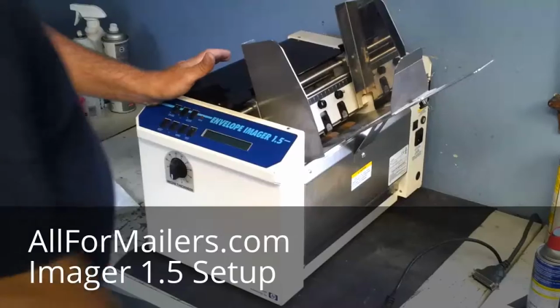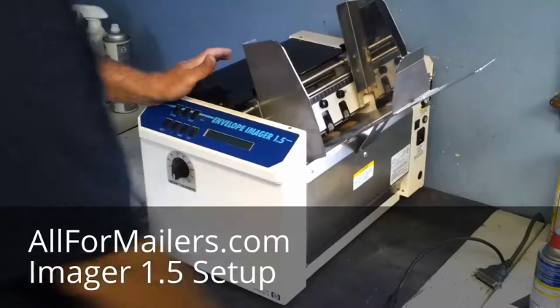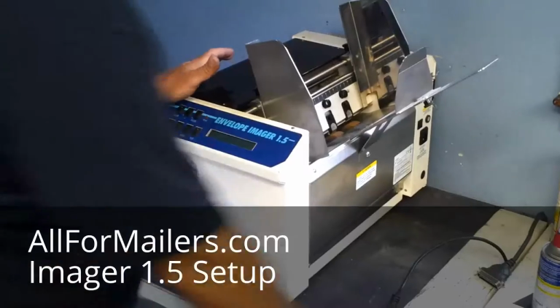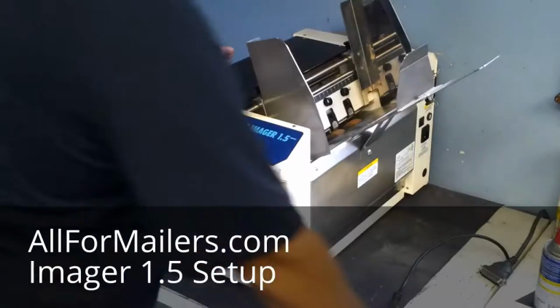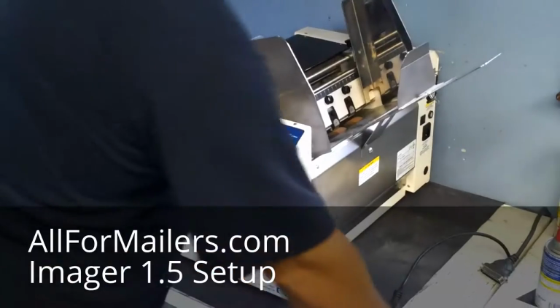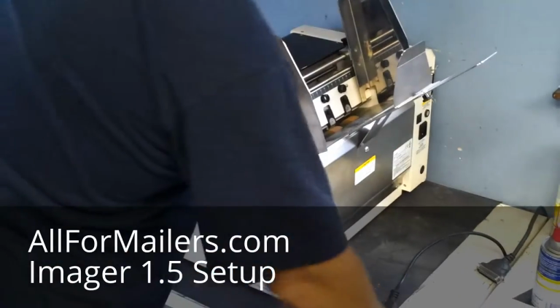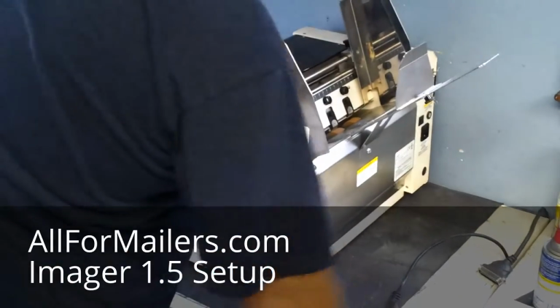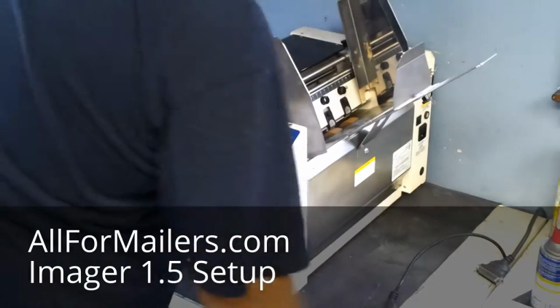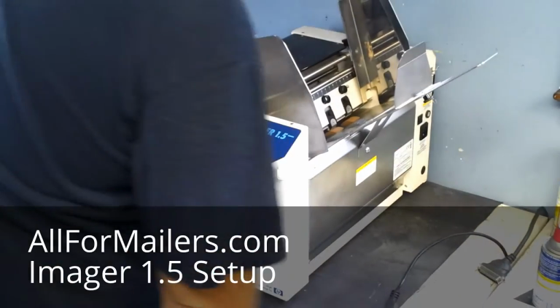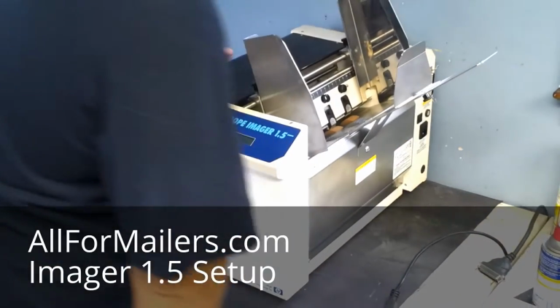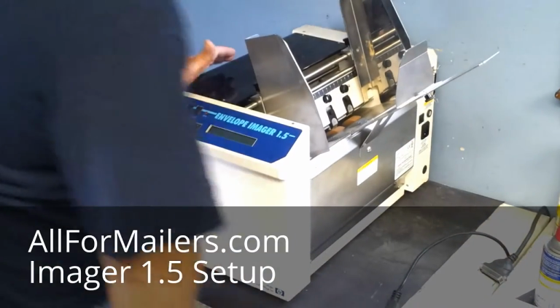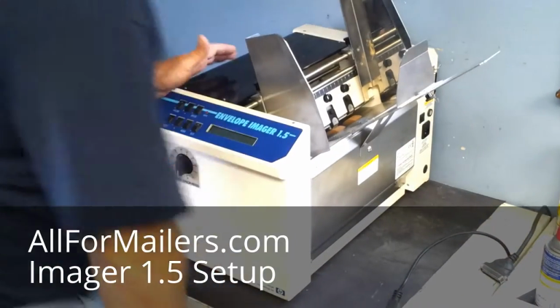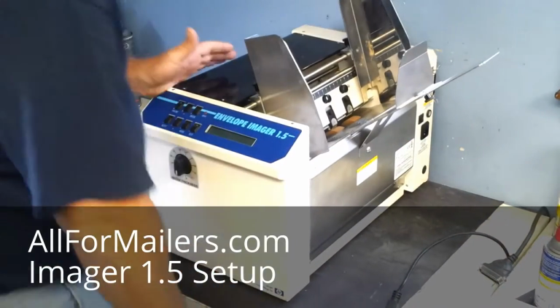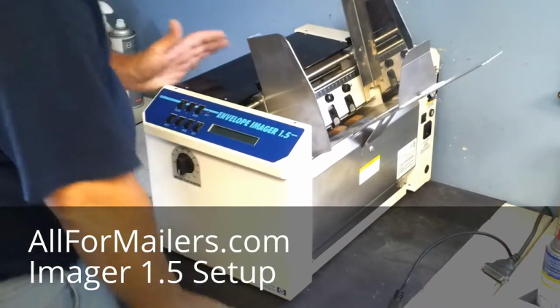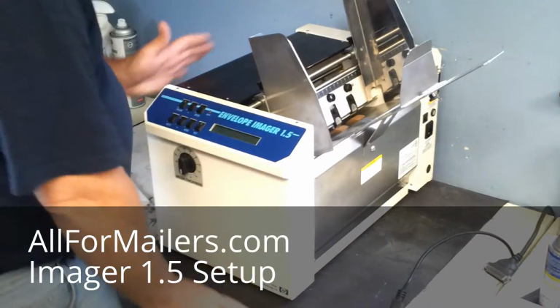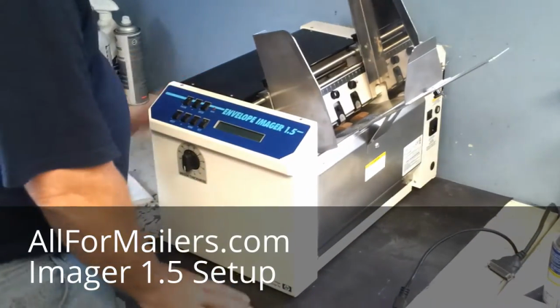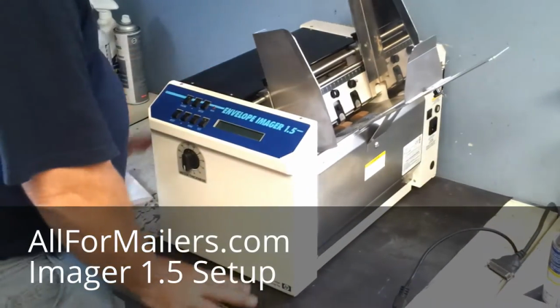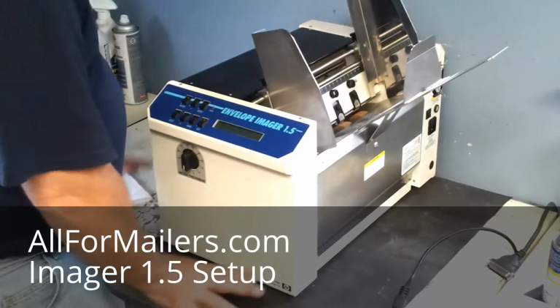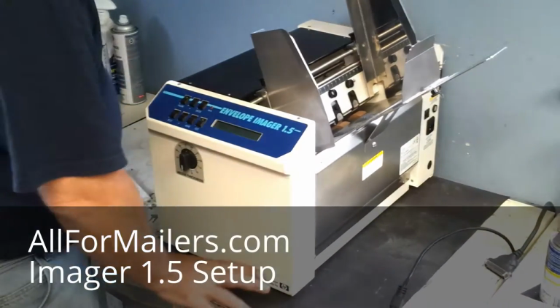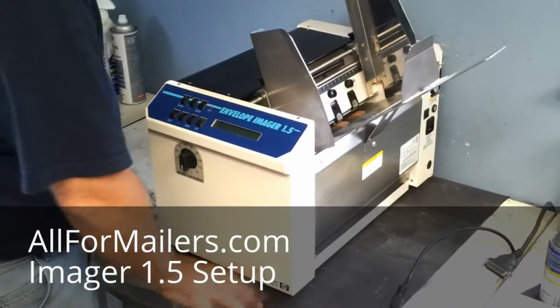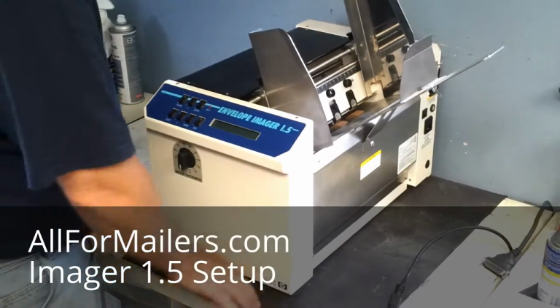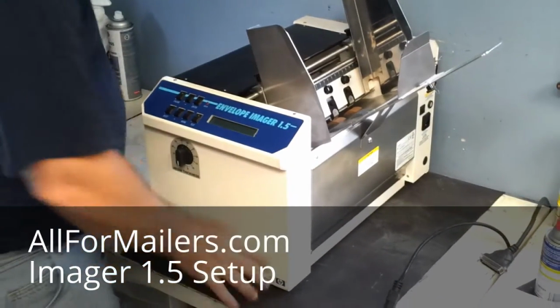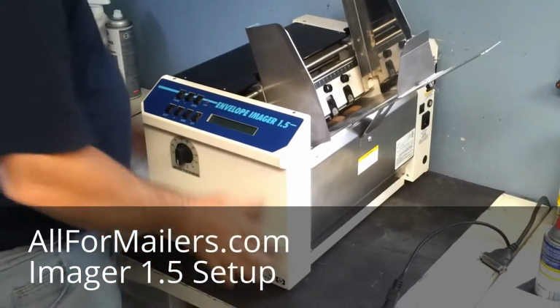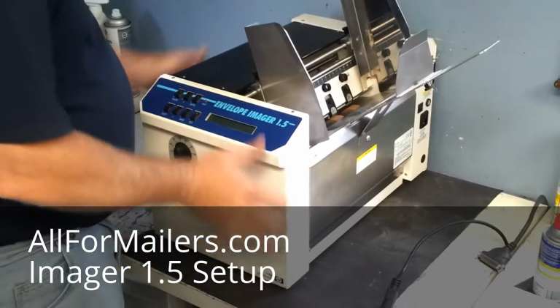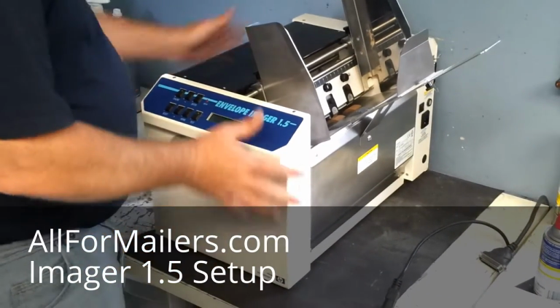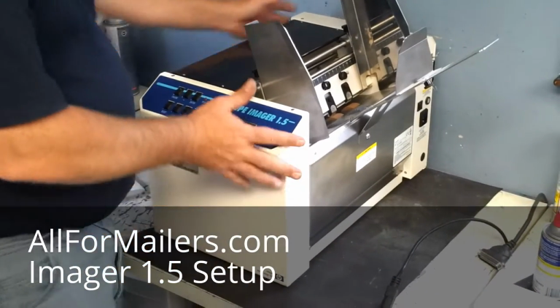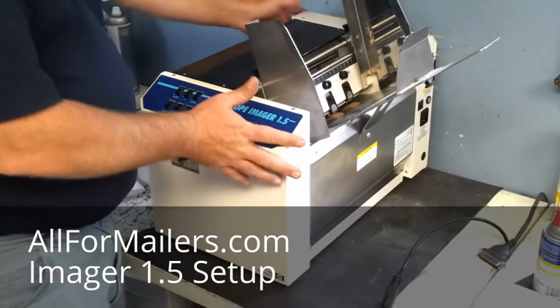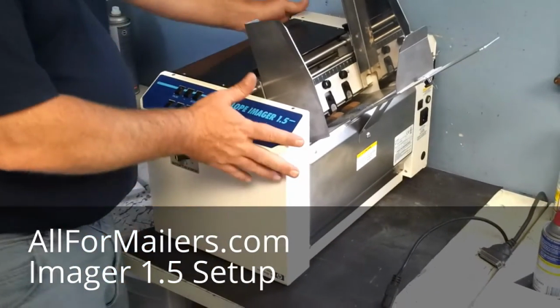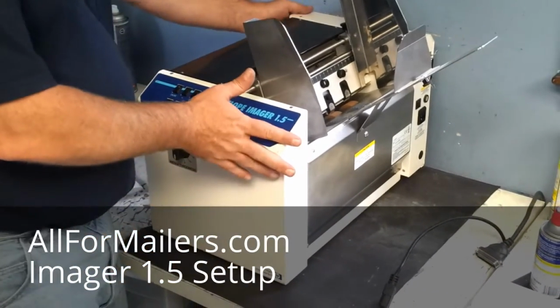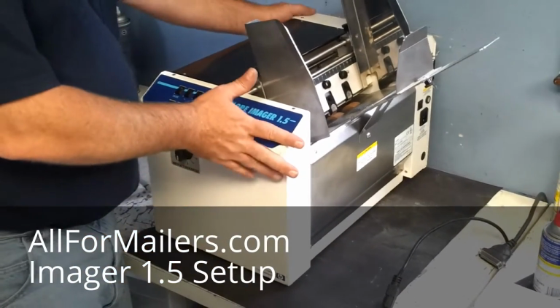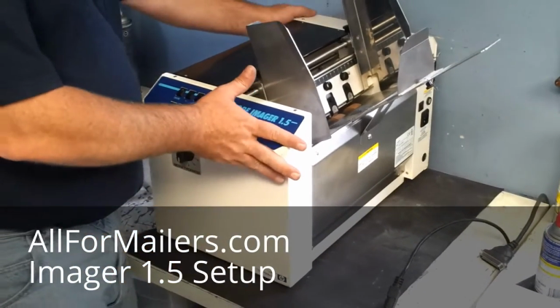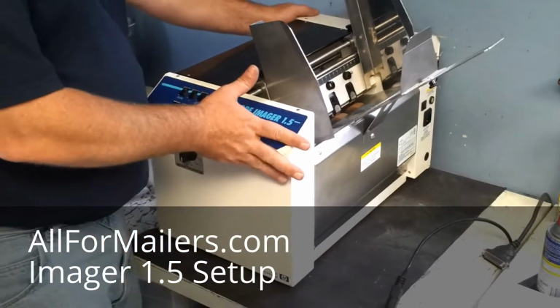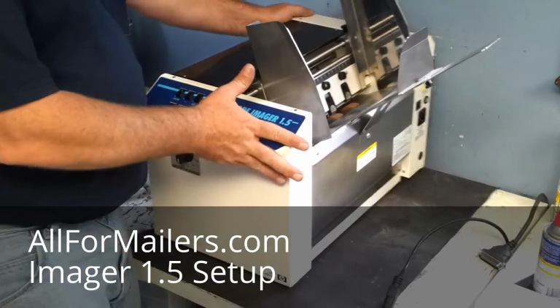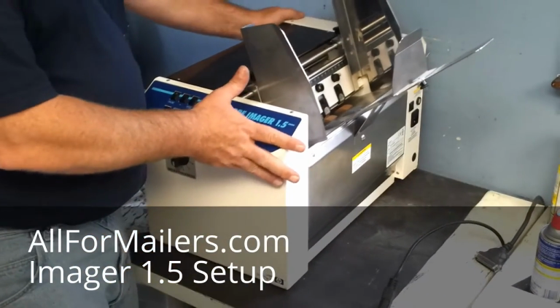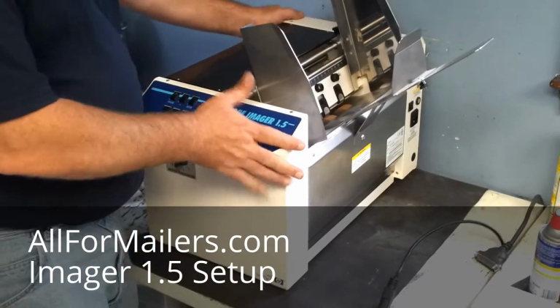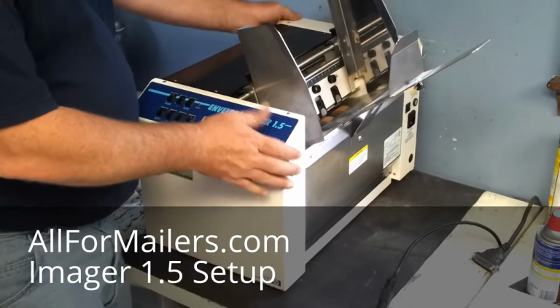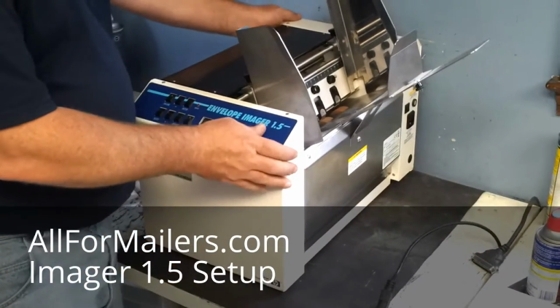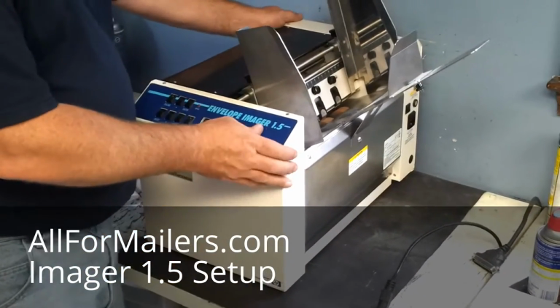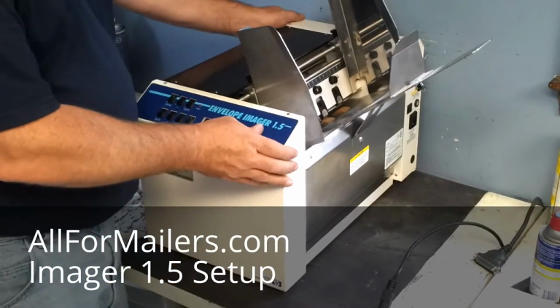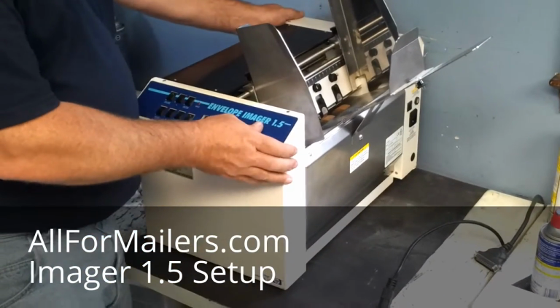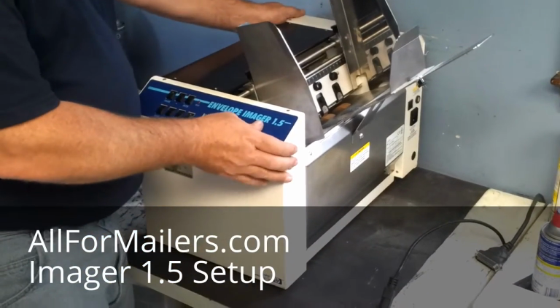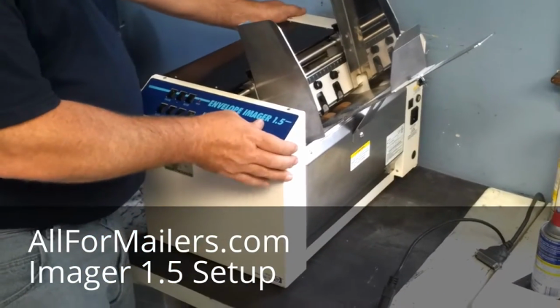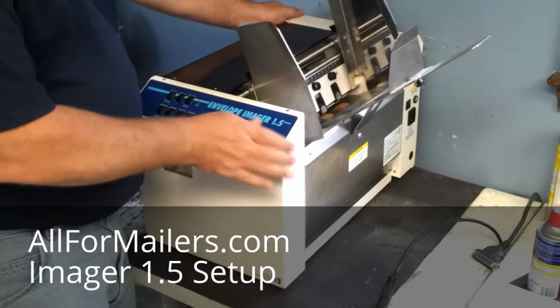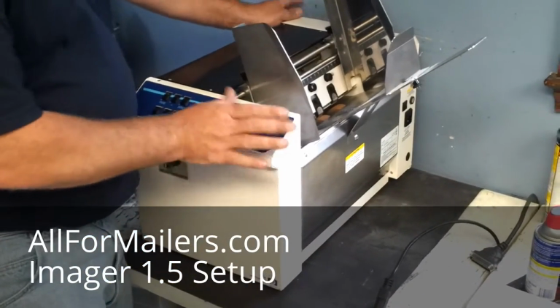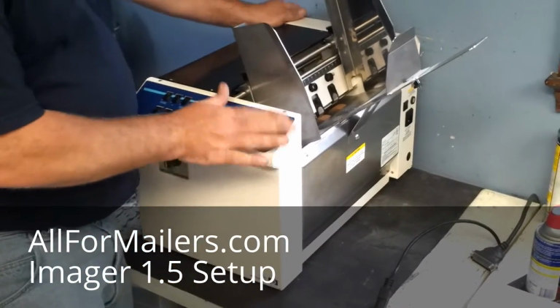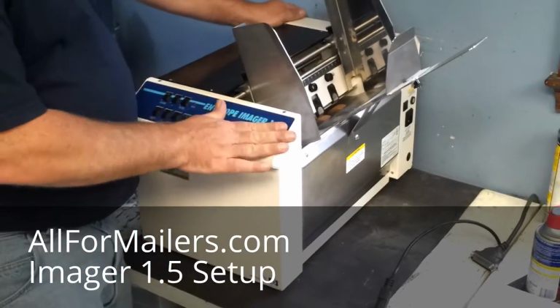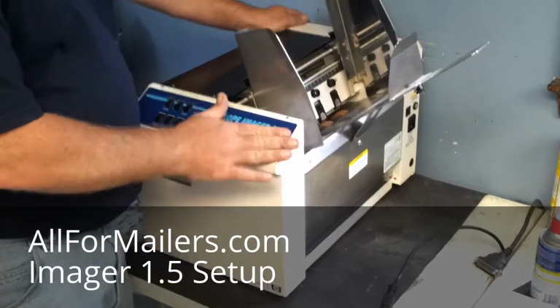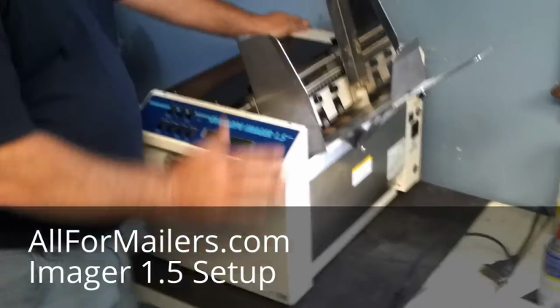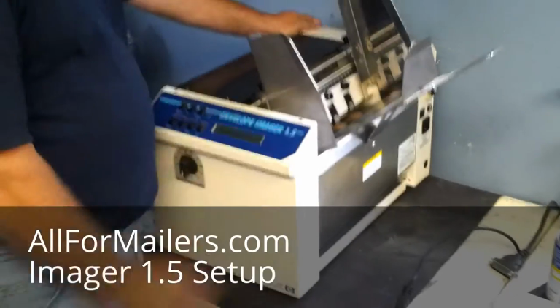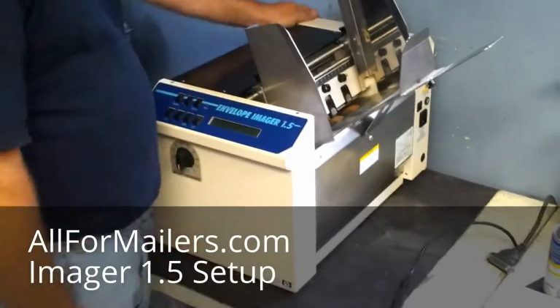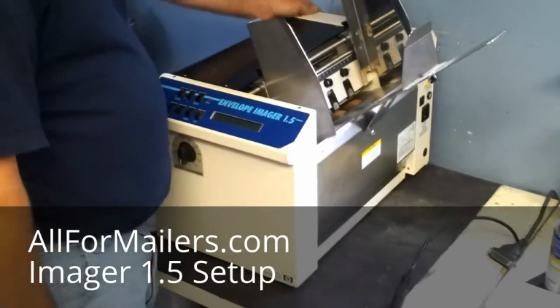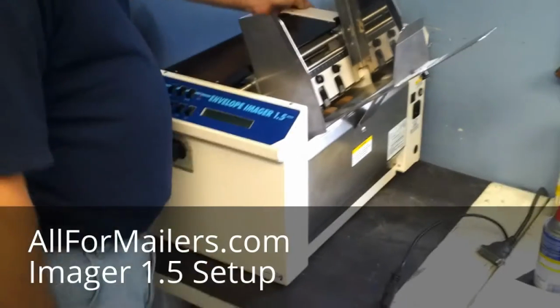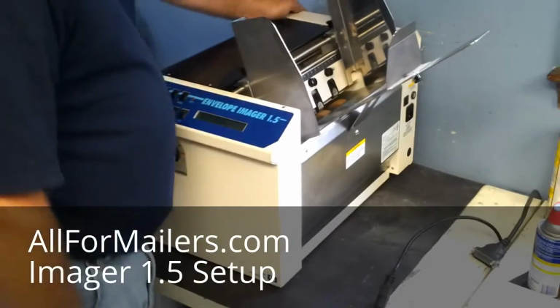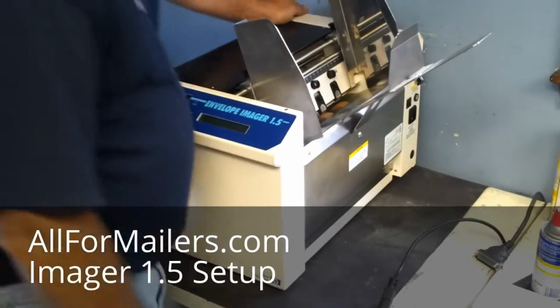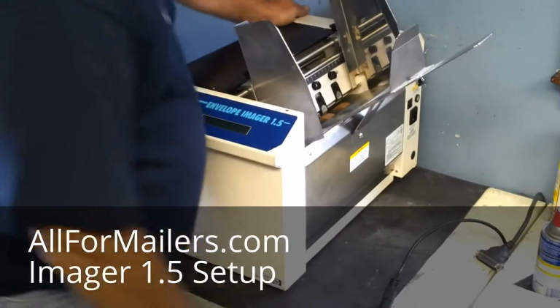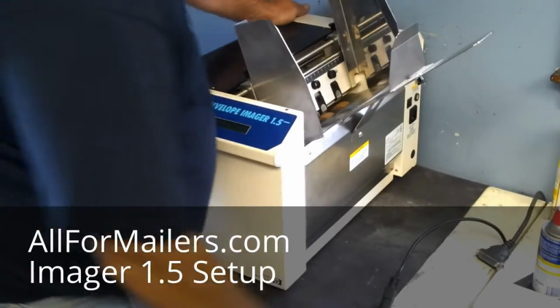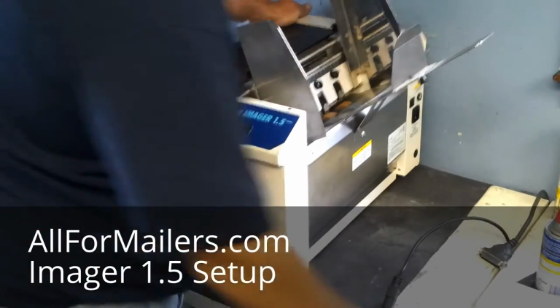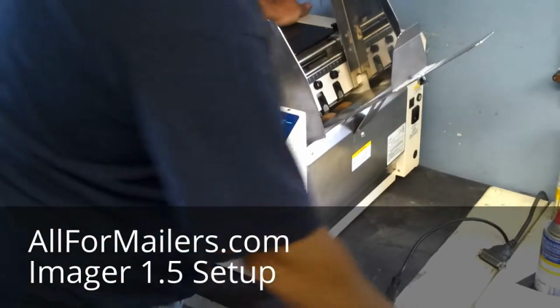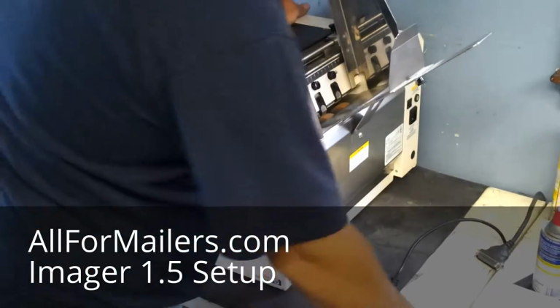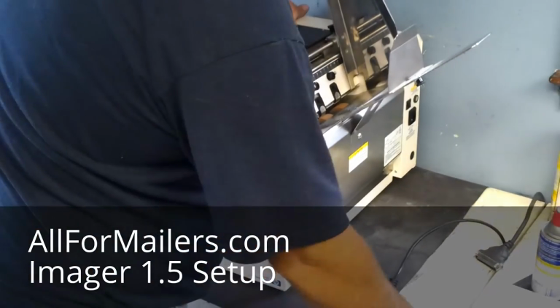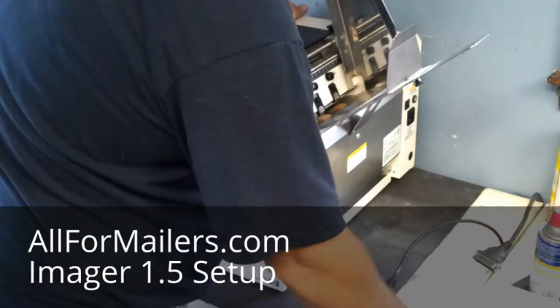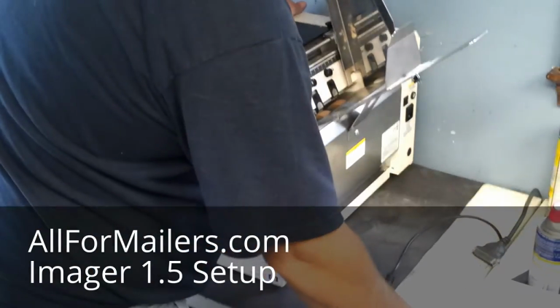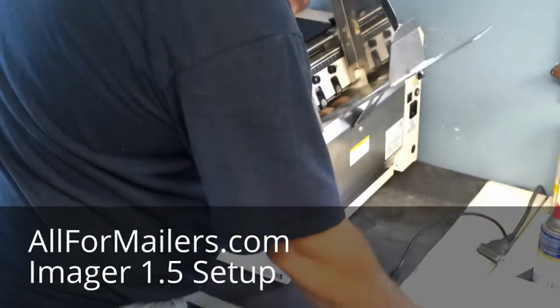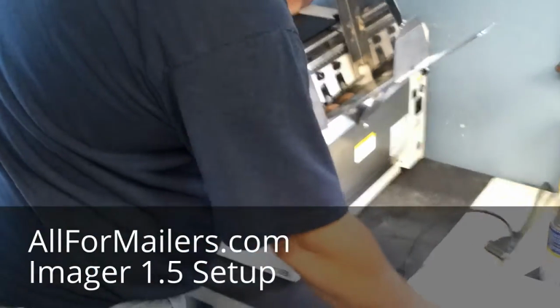First thing you want to do is get yourself a nice hard, flat table for this to be on, something that will hold its weight, and you want to take your material.